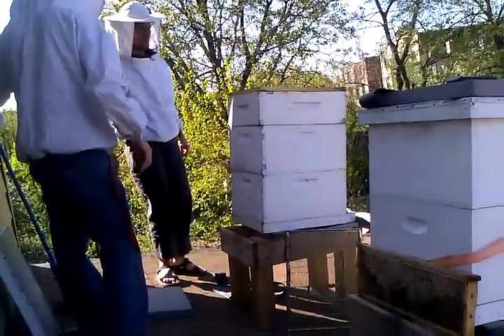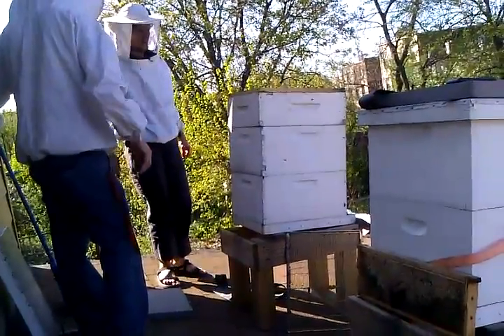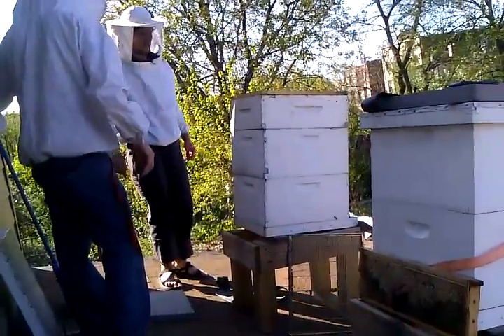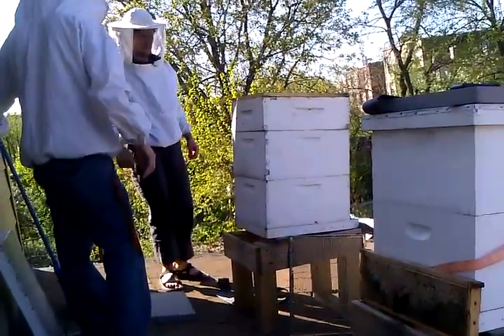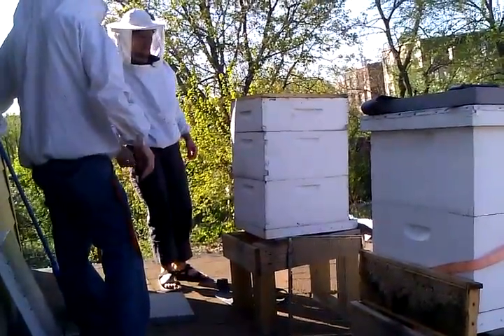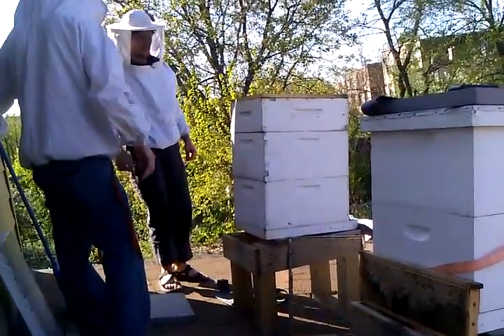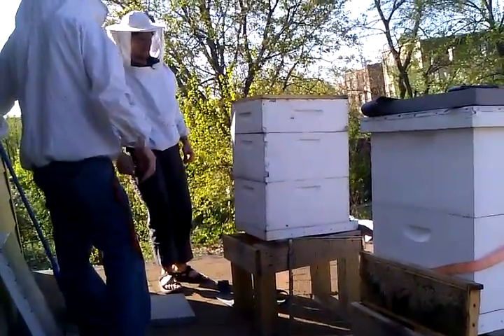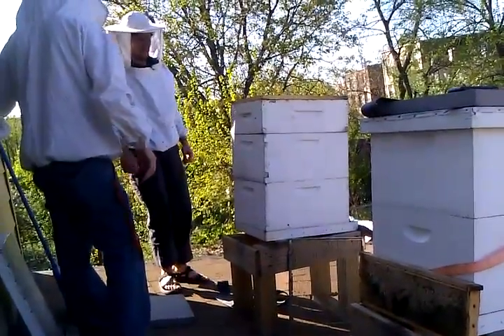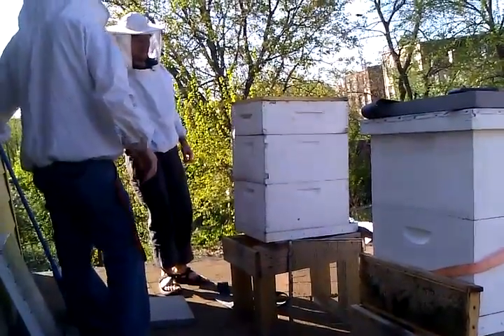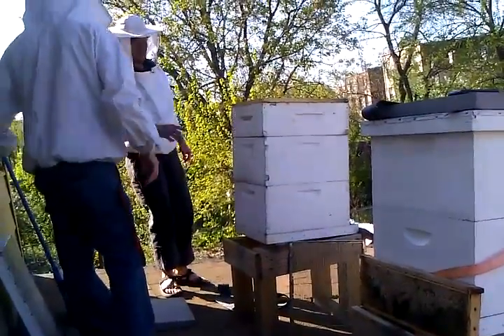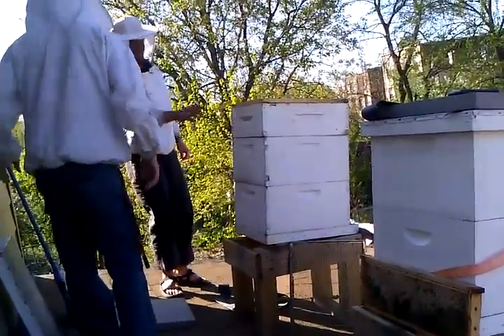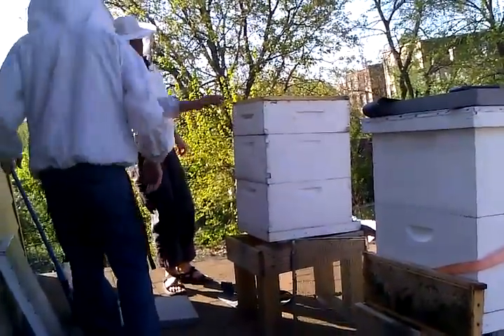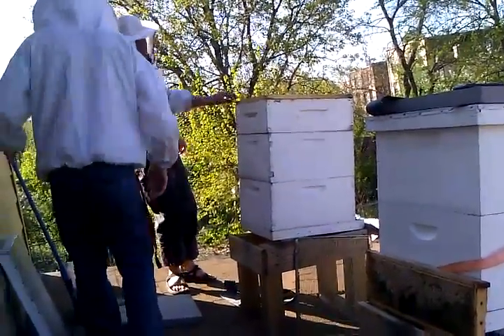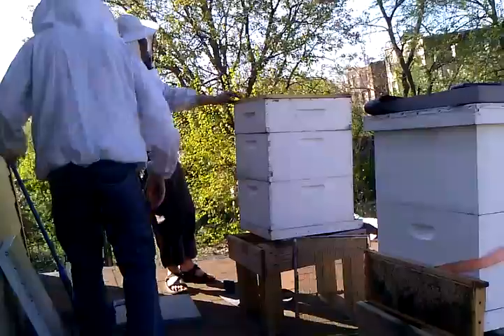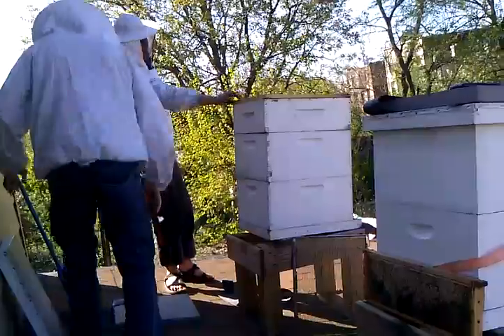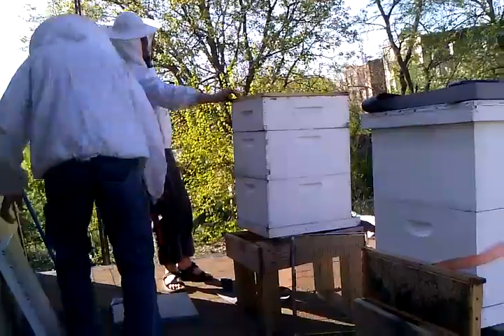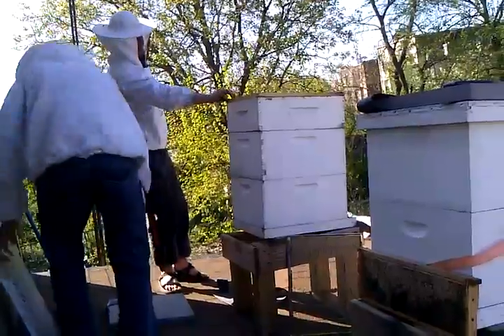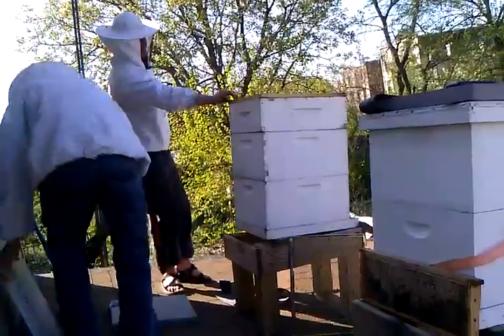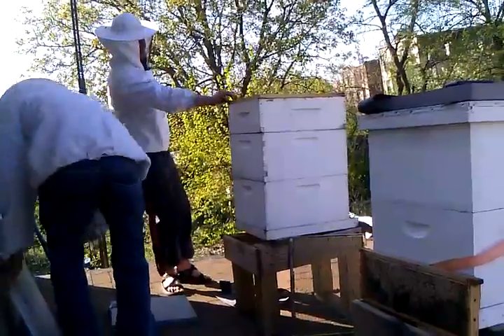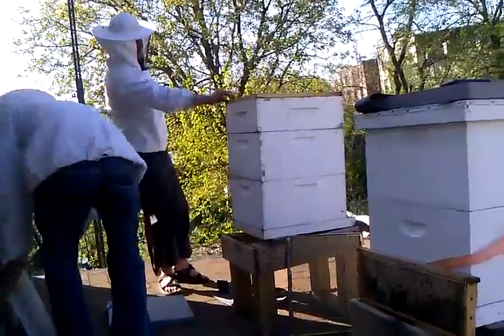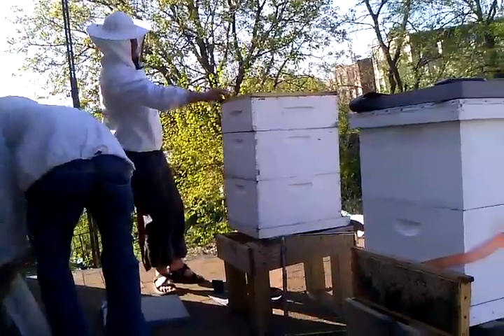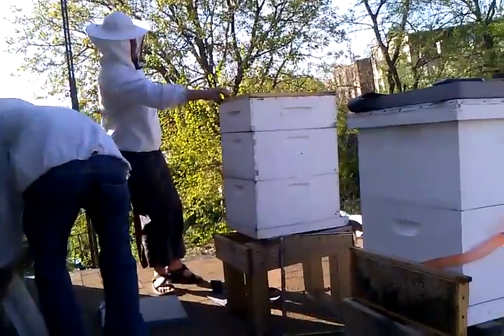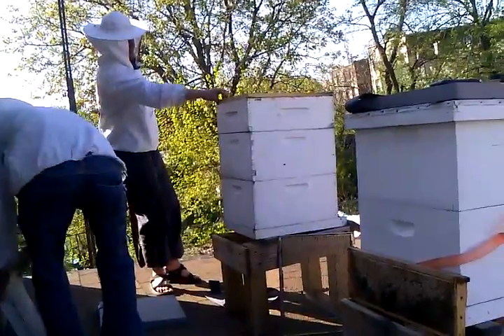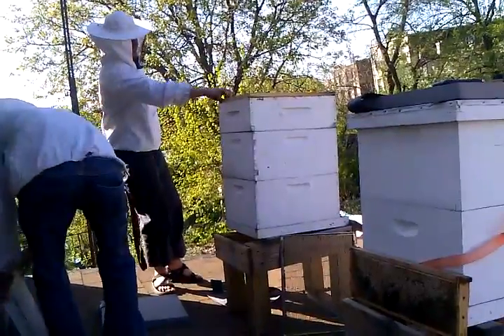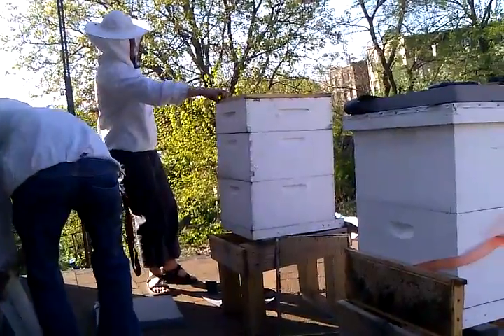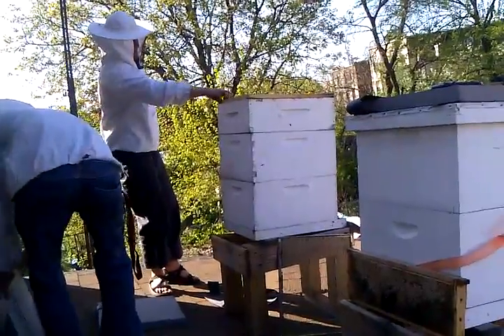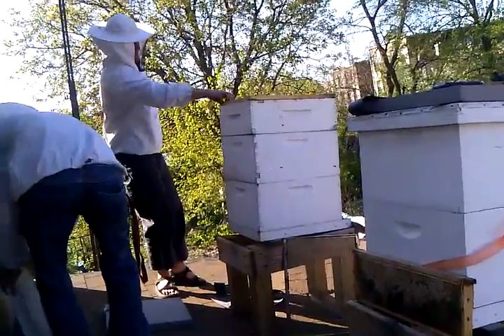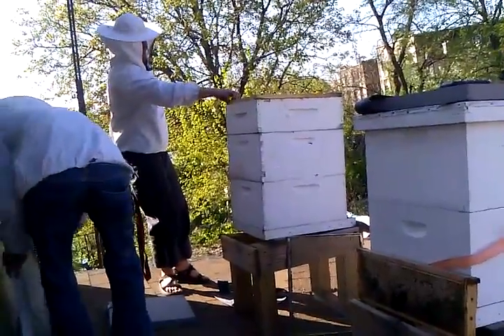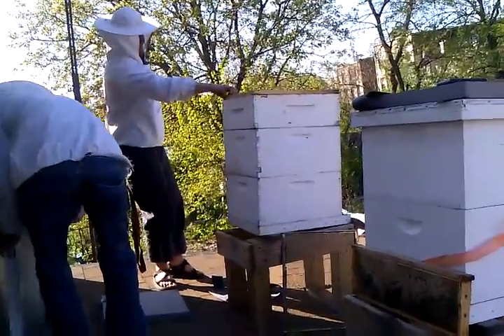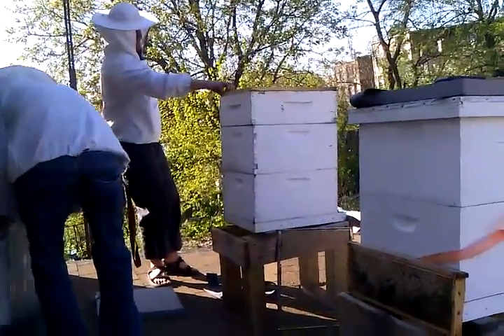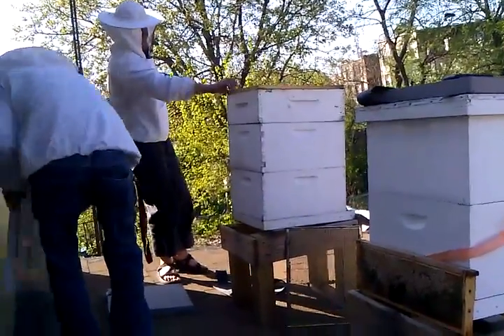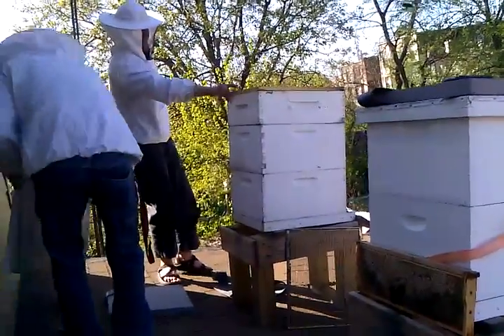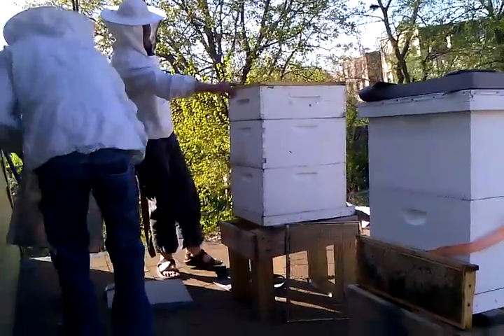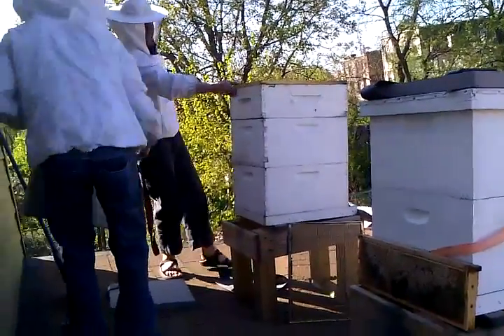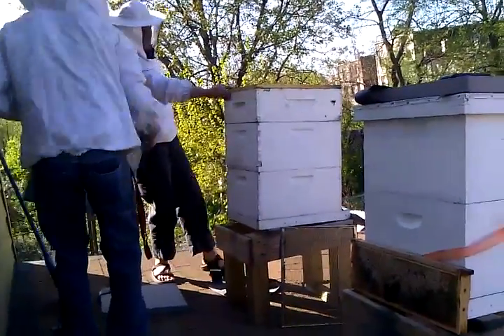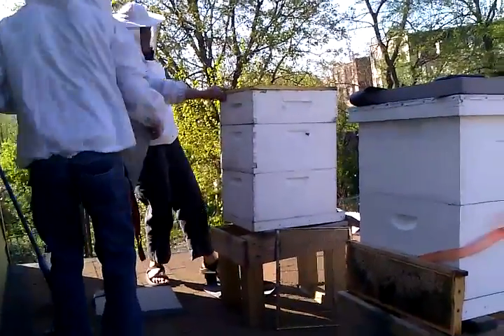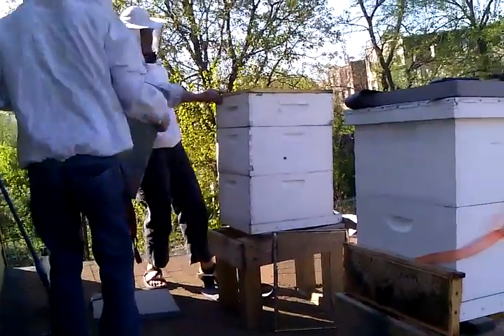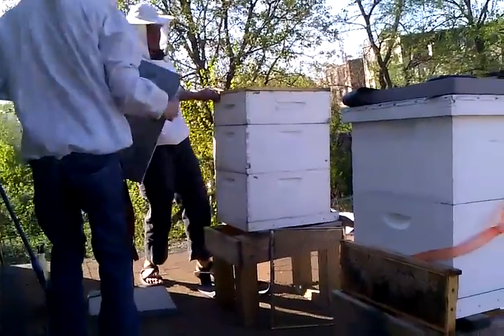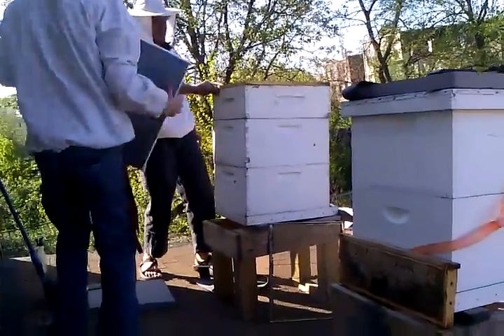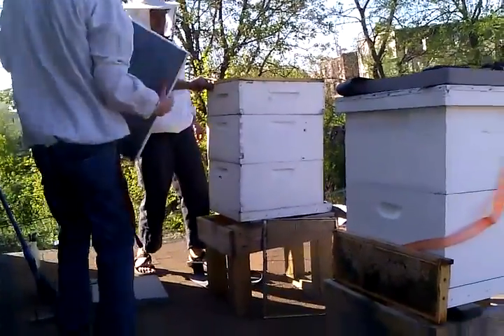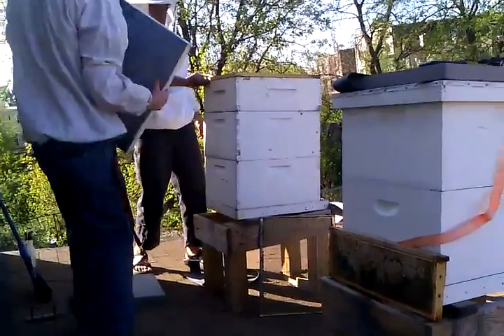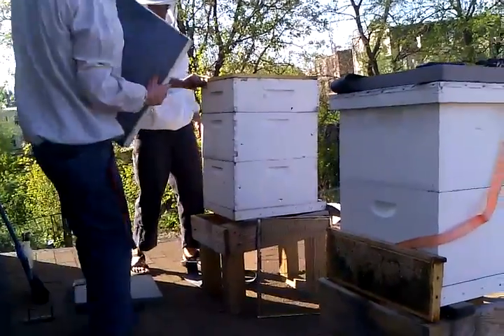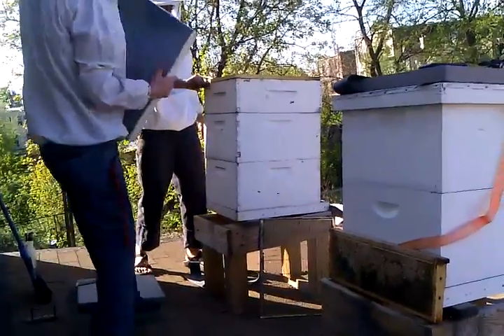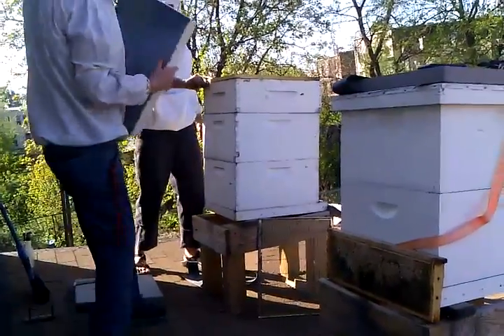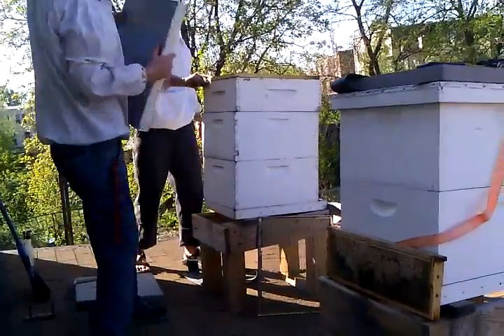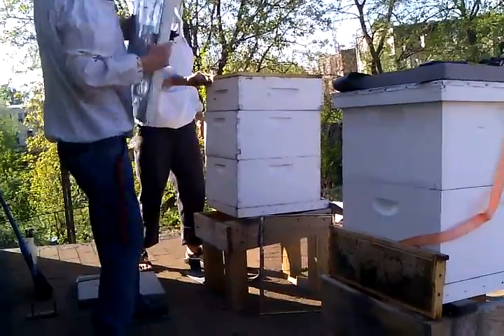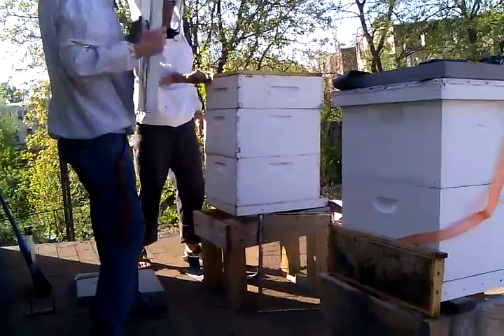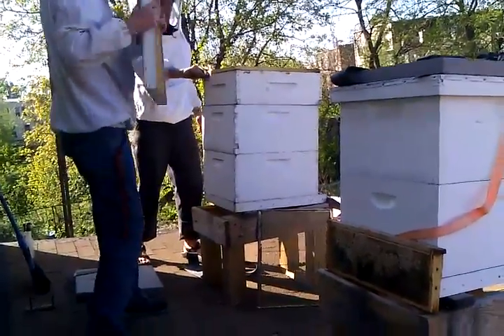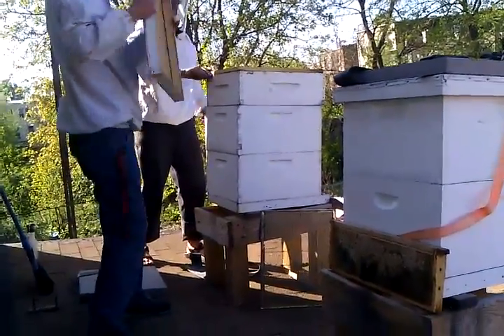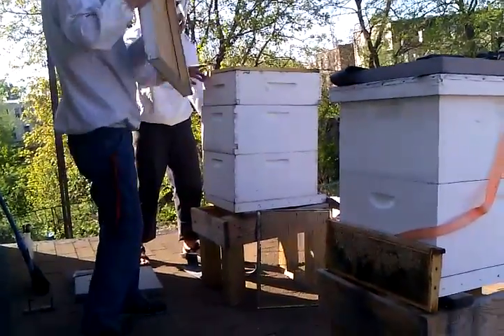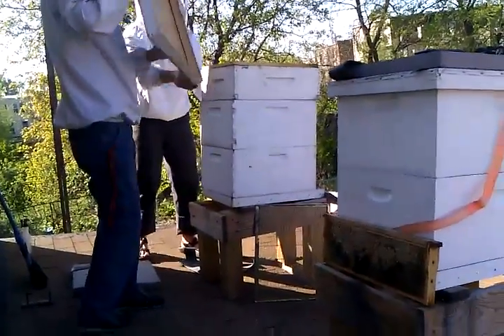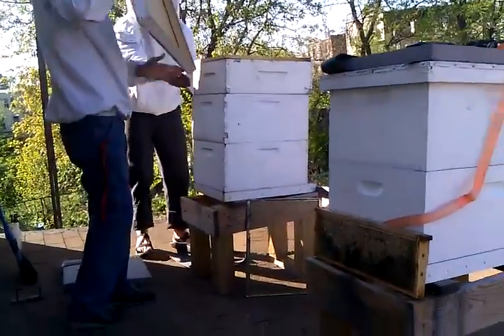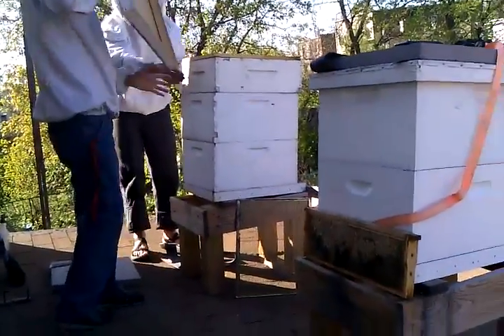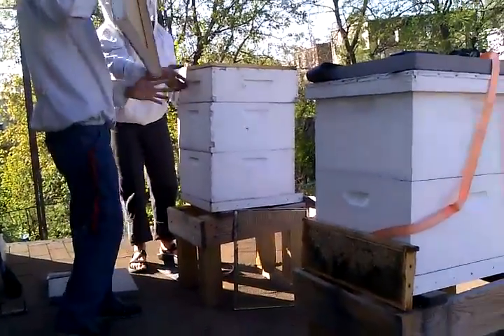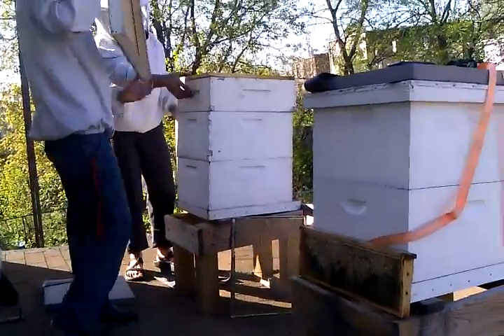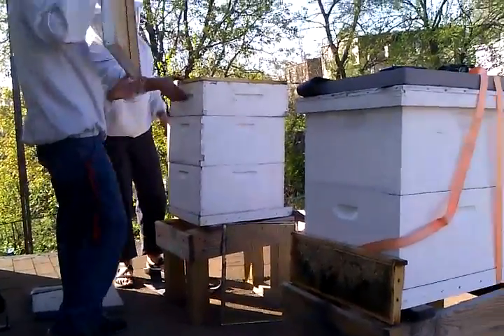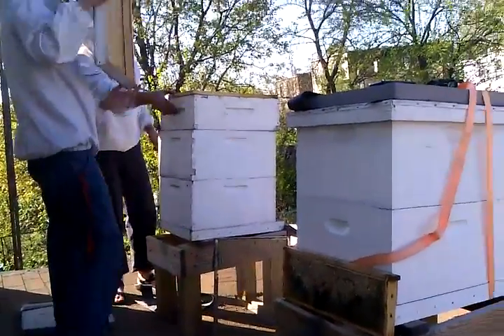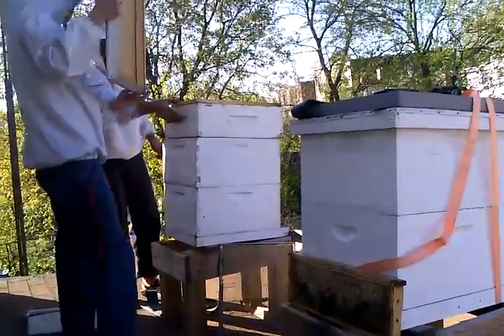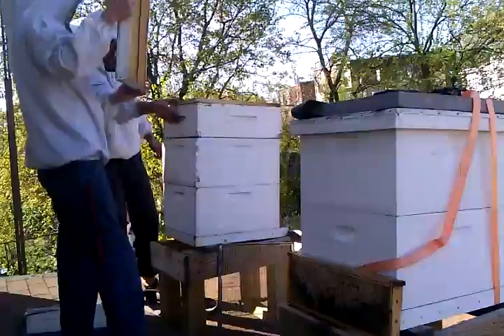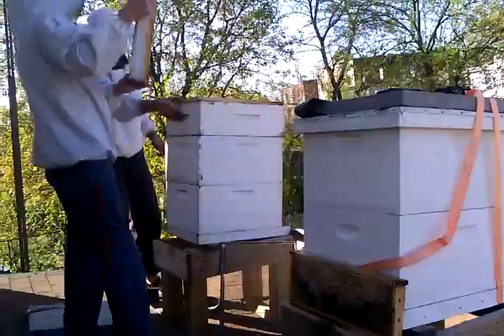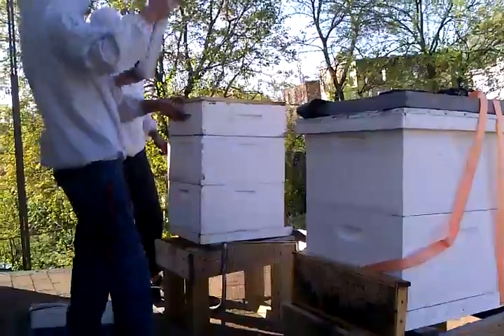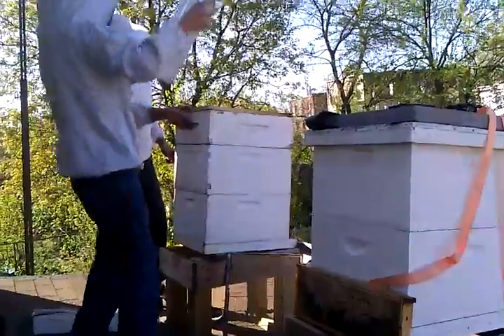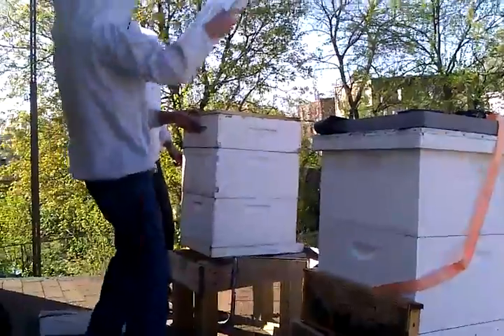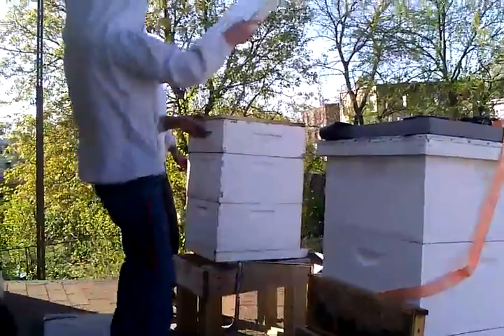Excellent. This is the outer cover. This goes on top? Yes. This is the inner cover. Put the outer cover on top of that.